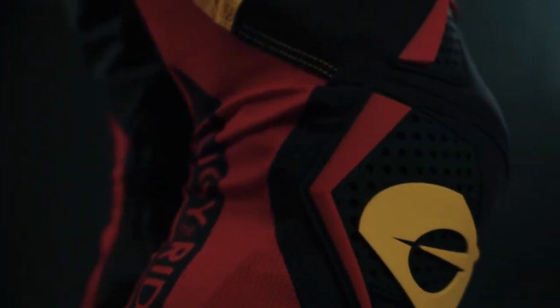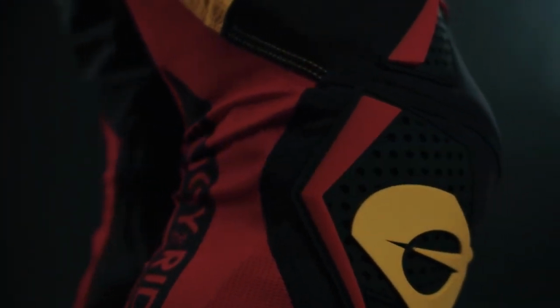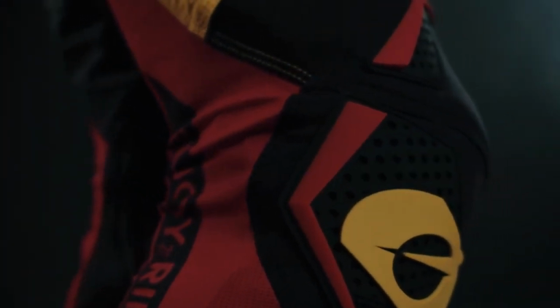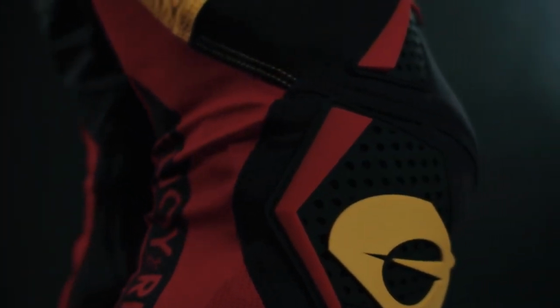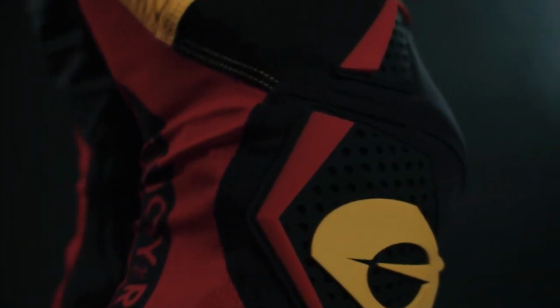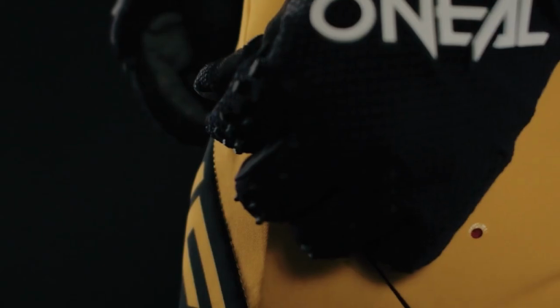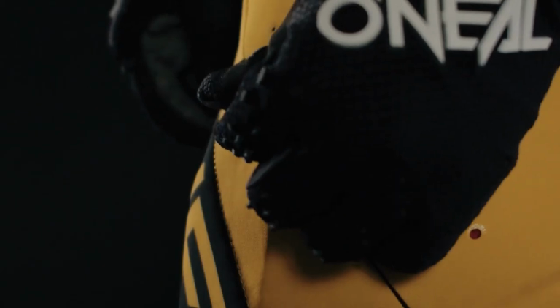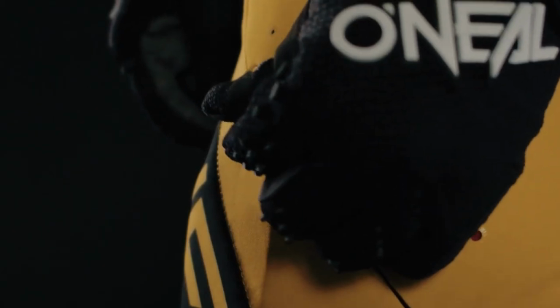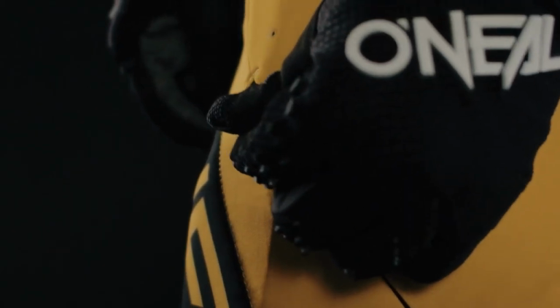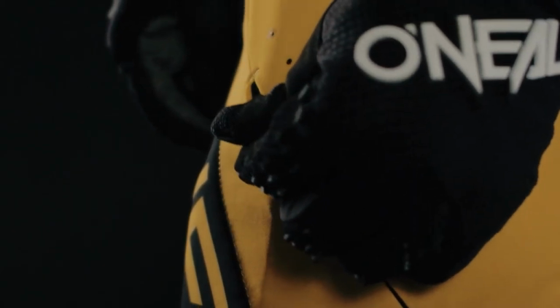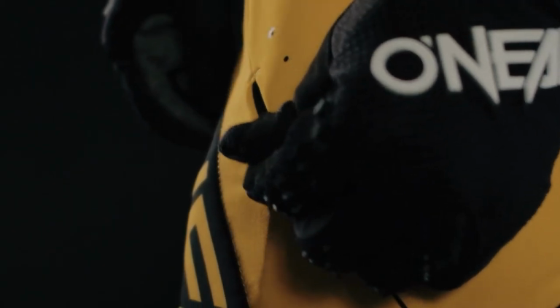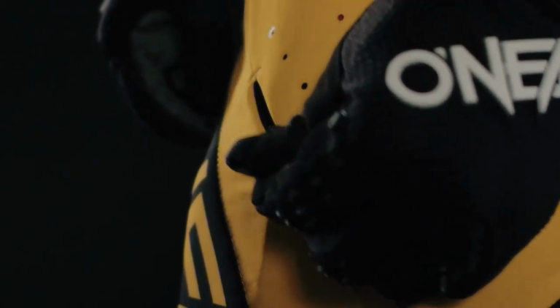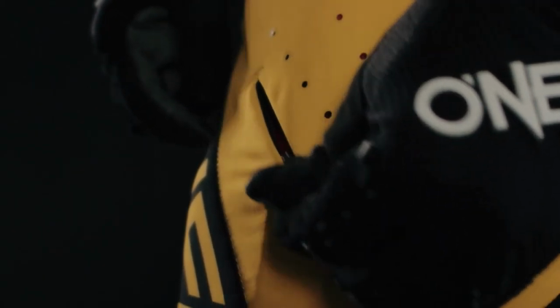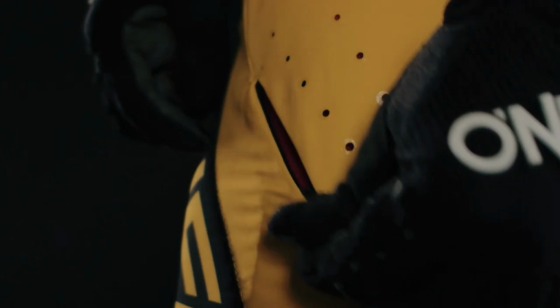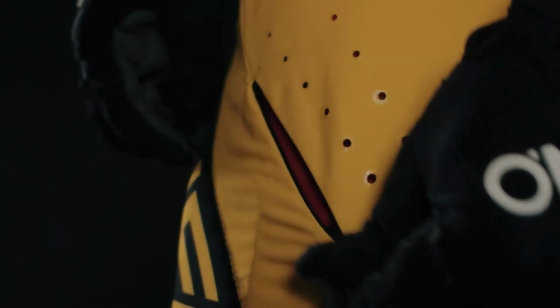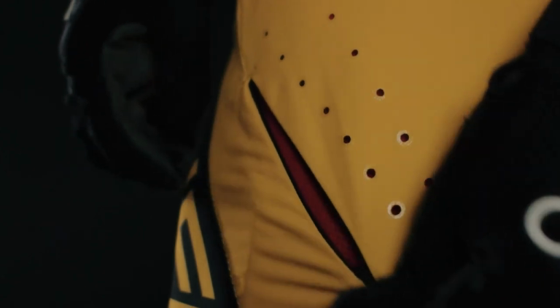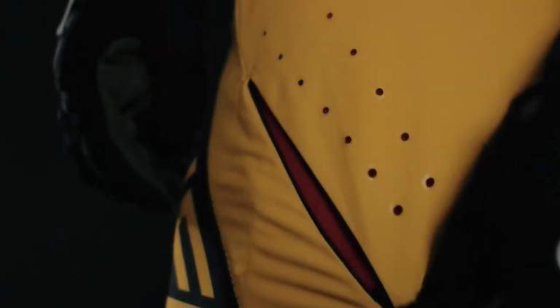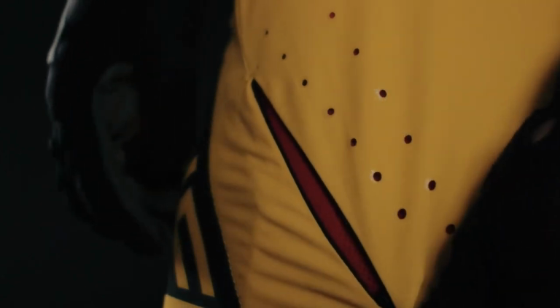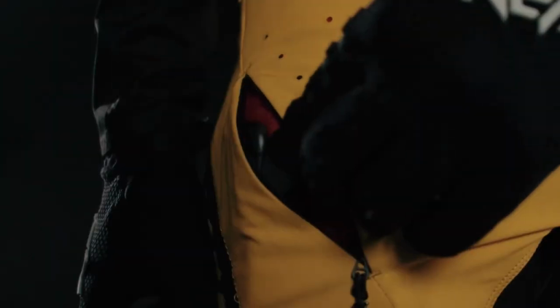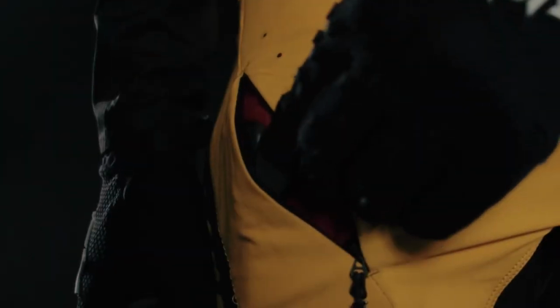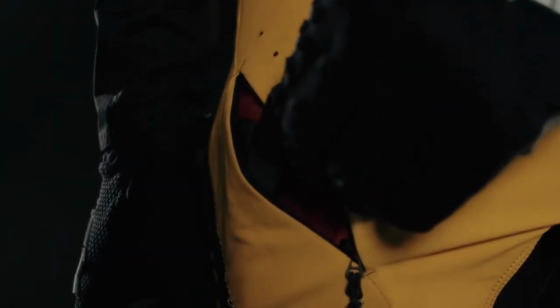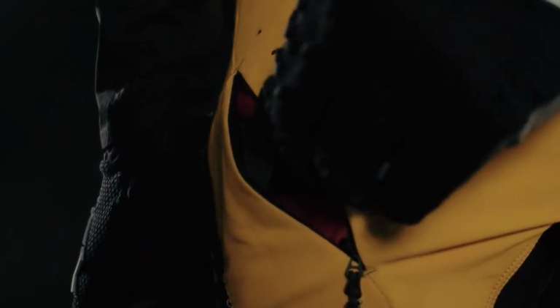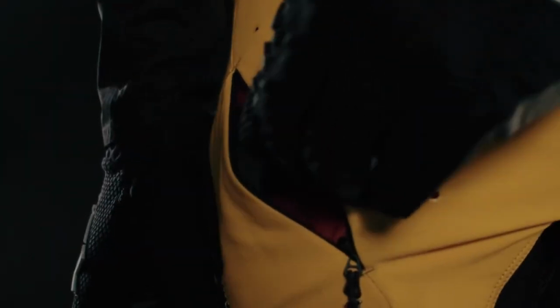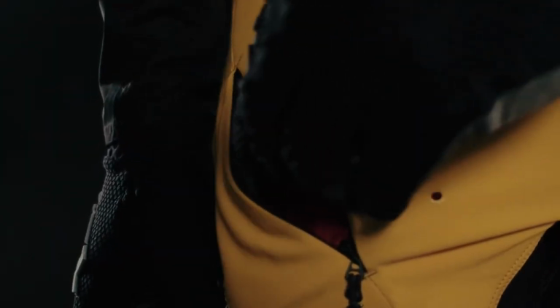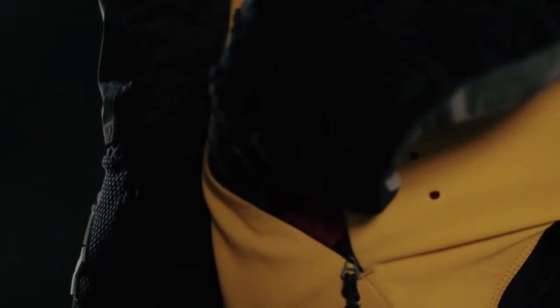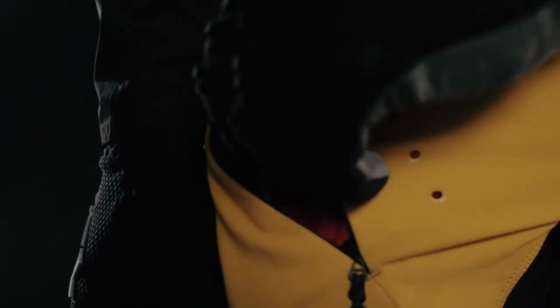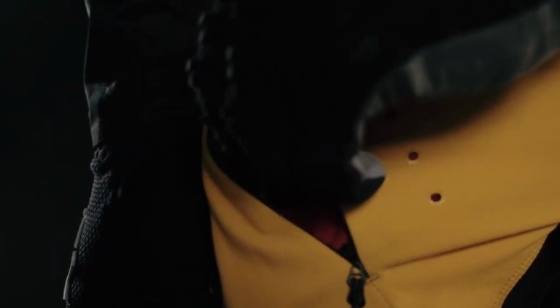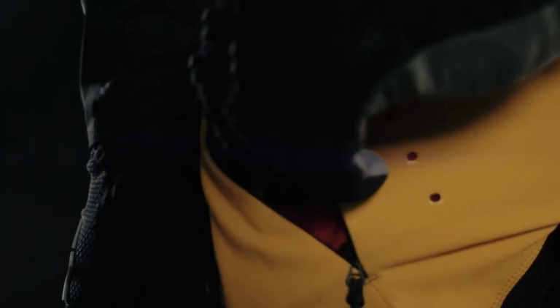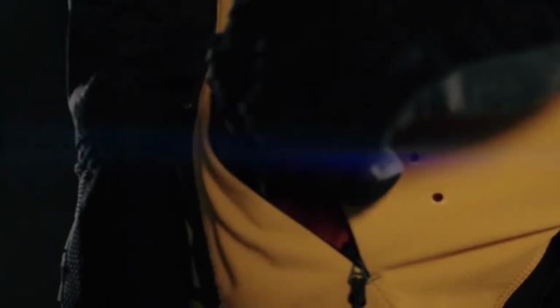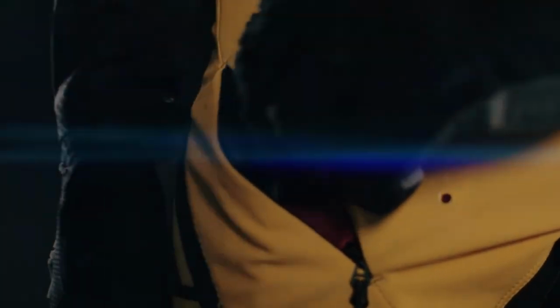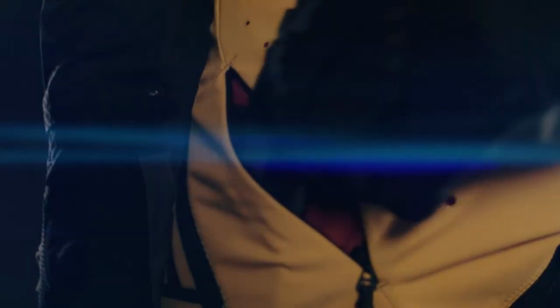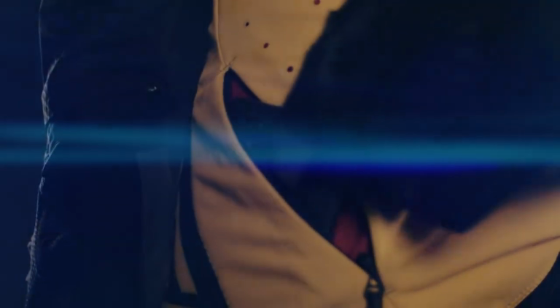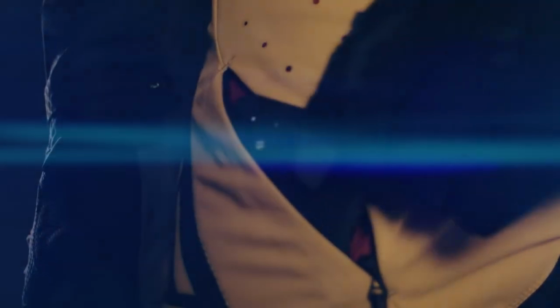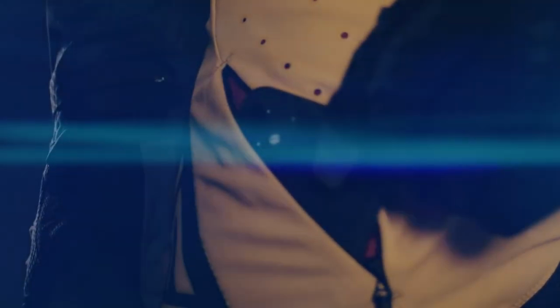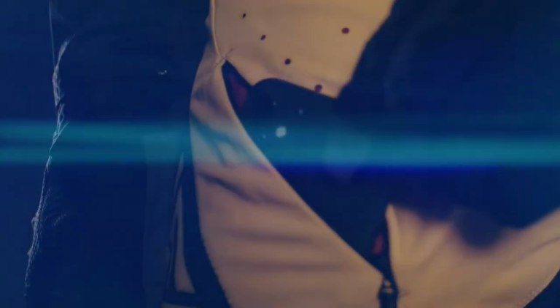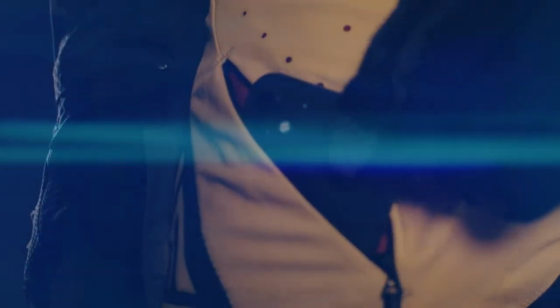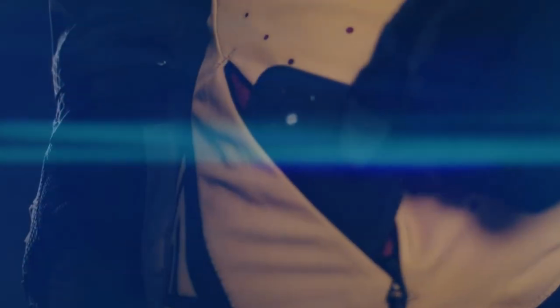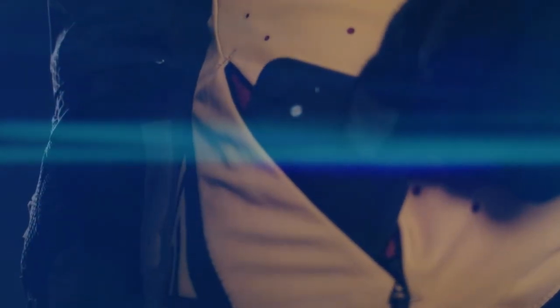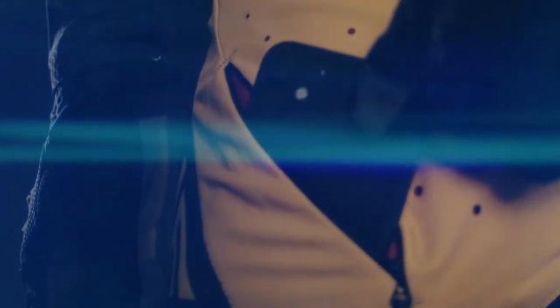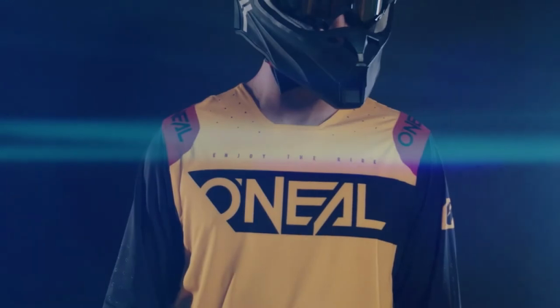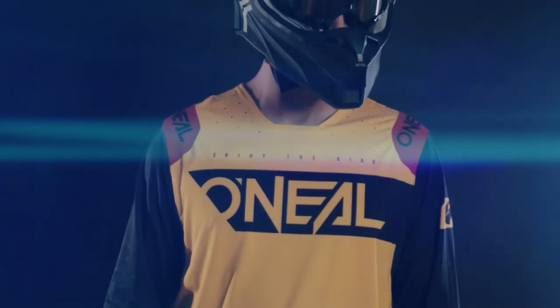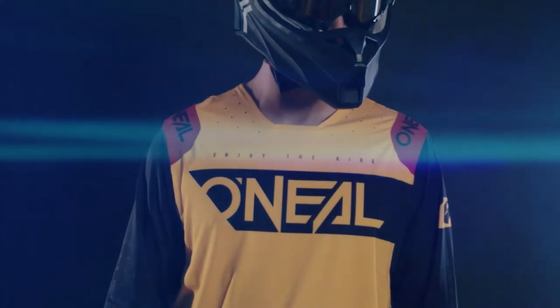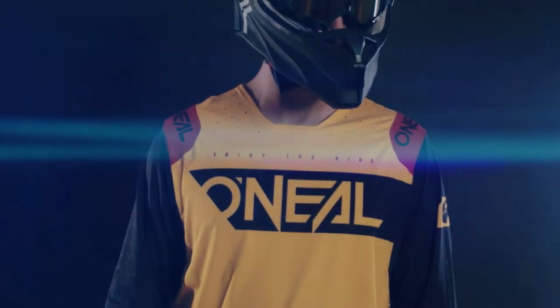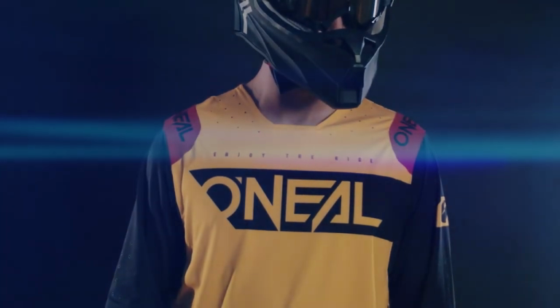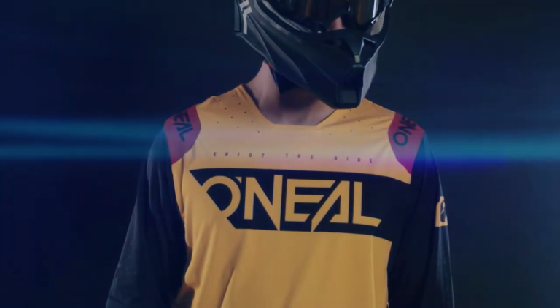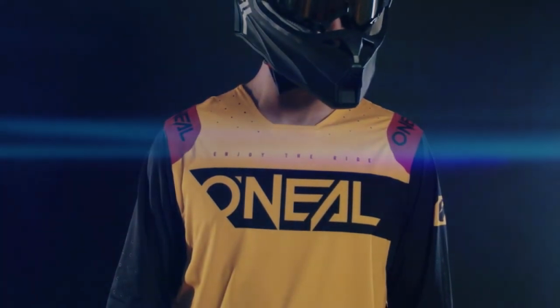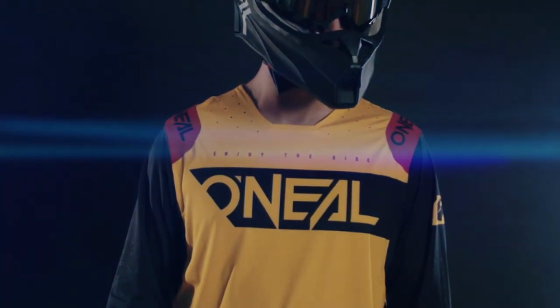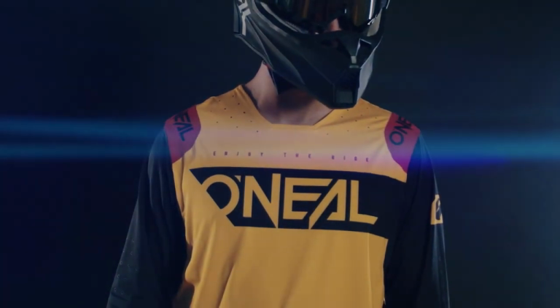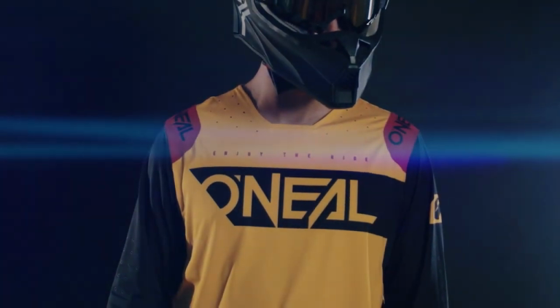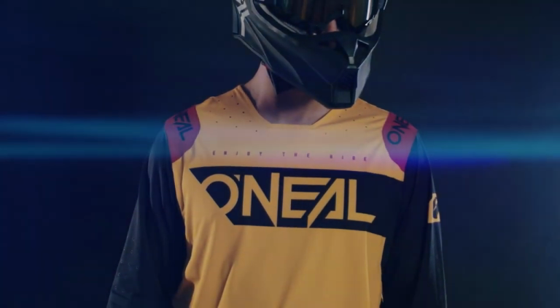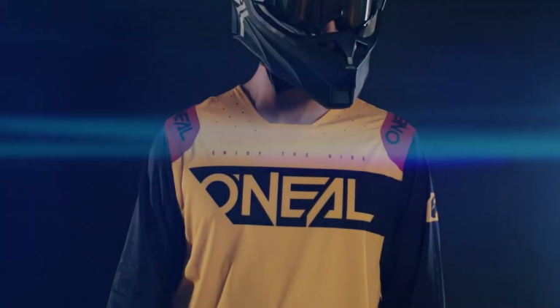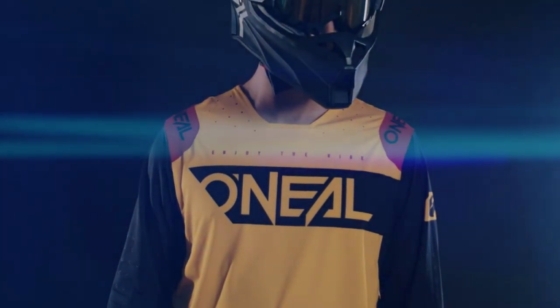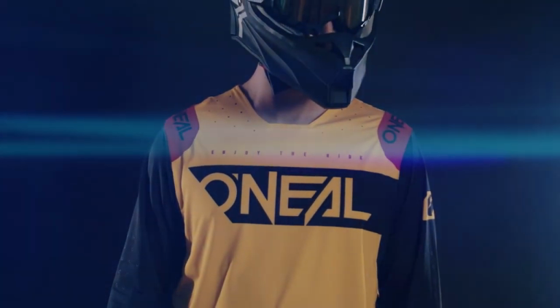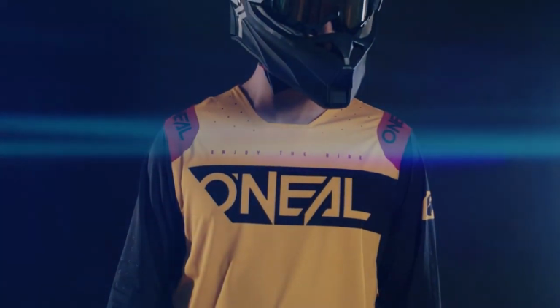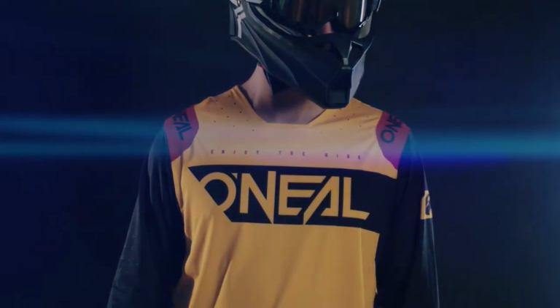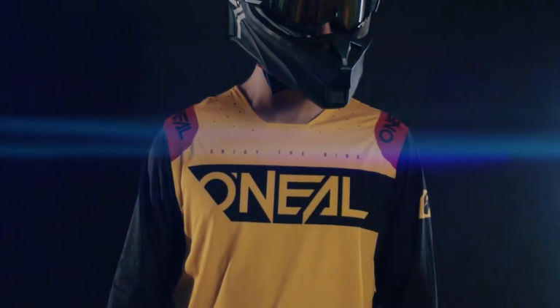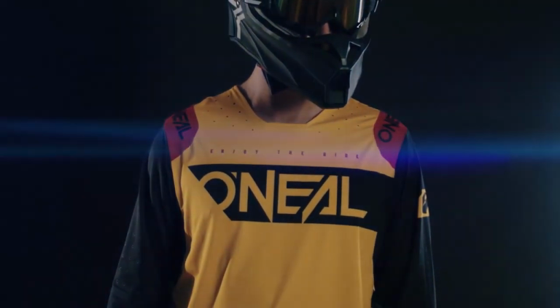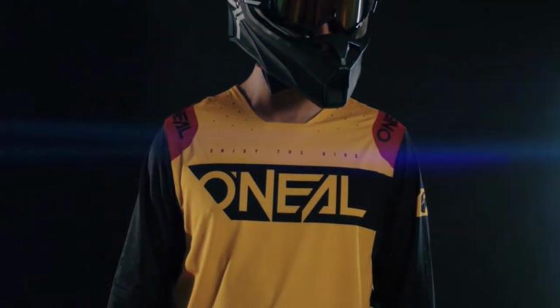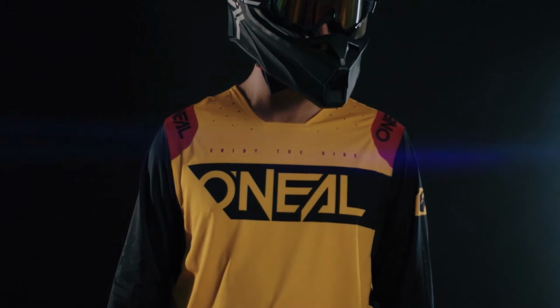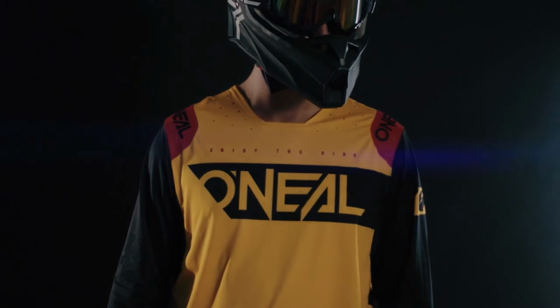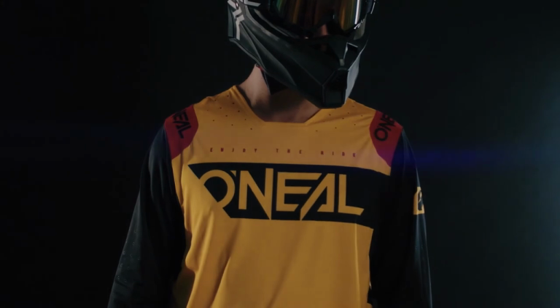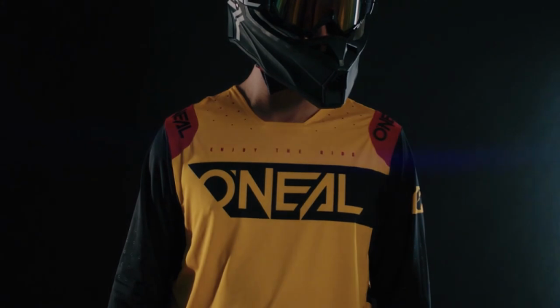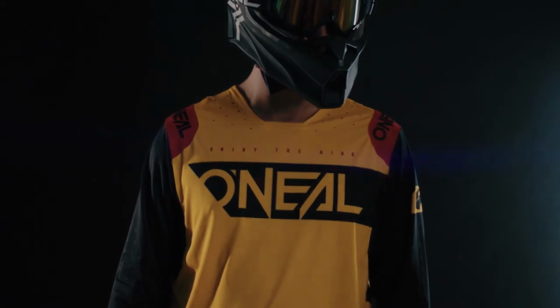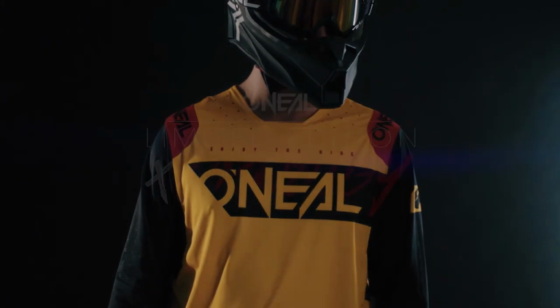The Prodigy gear is painstakingly produced in very limited production, which means once they're gone each season, they're sold out.